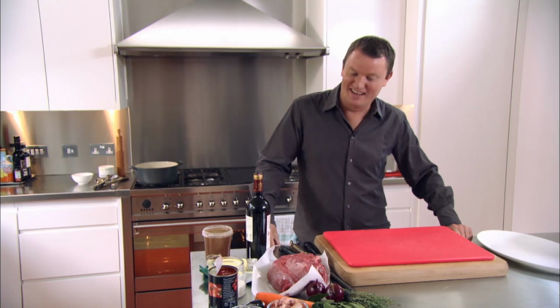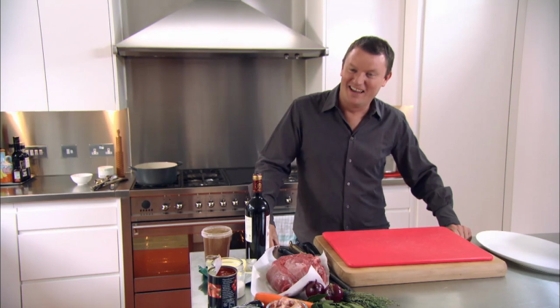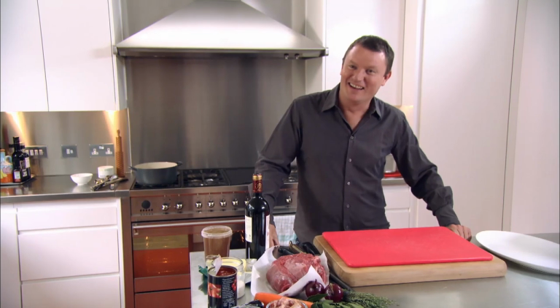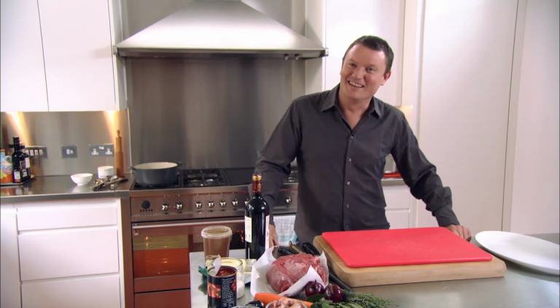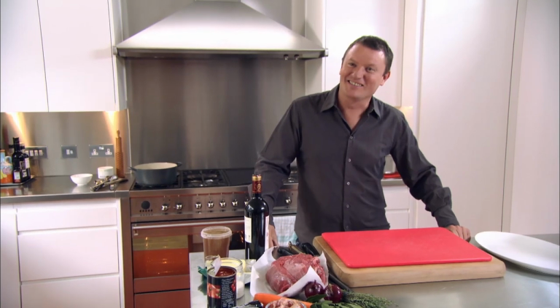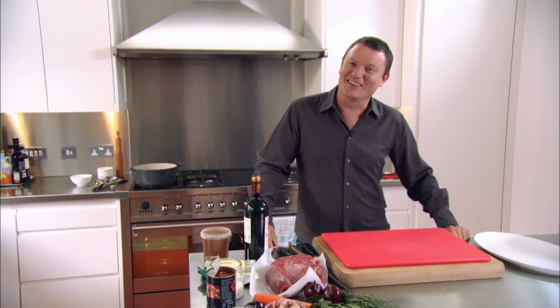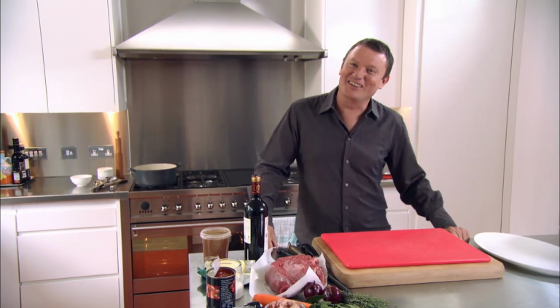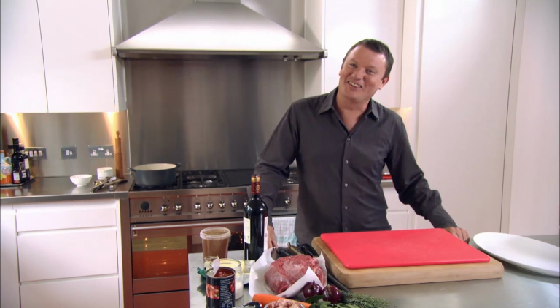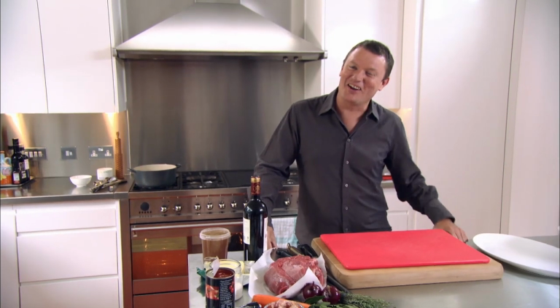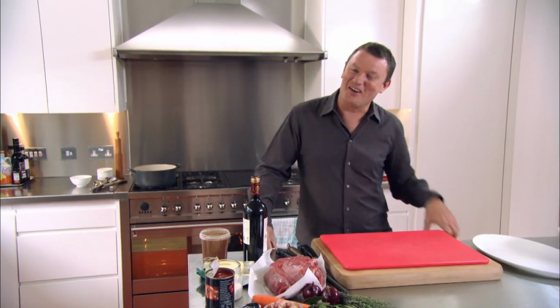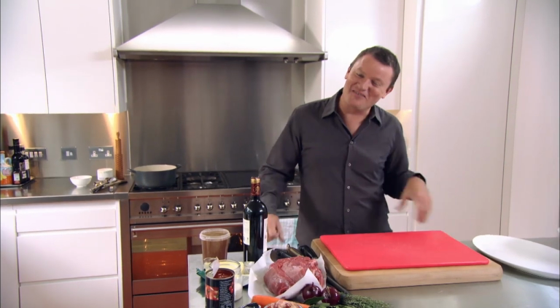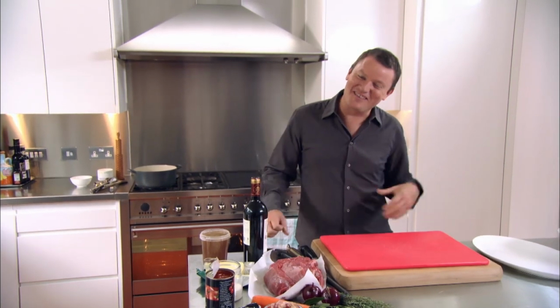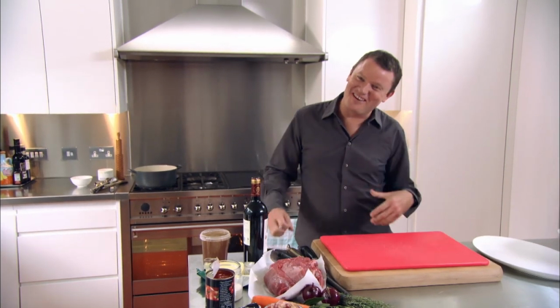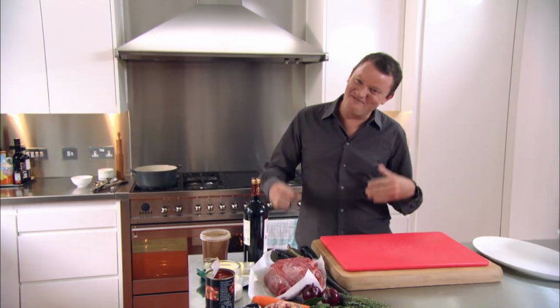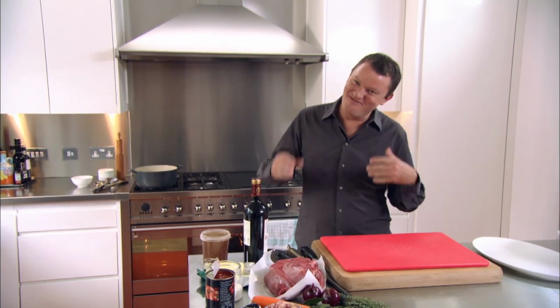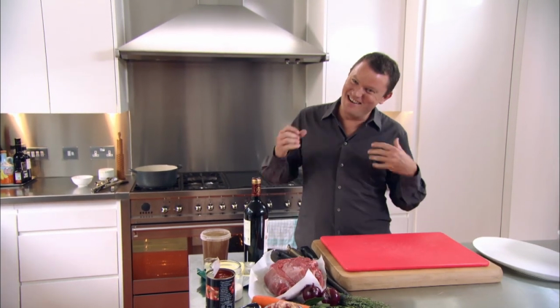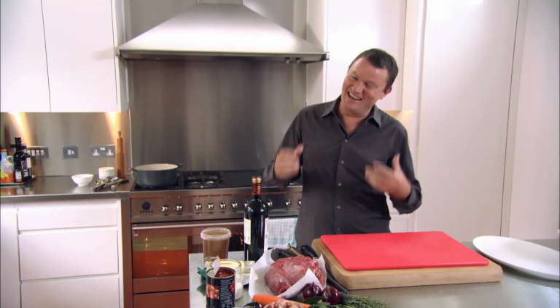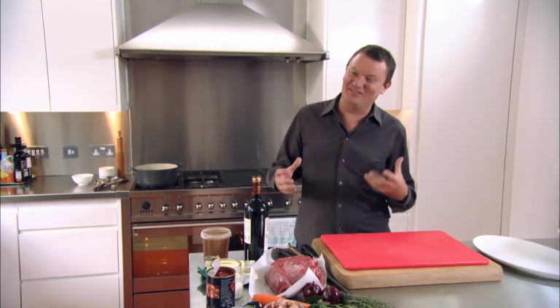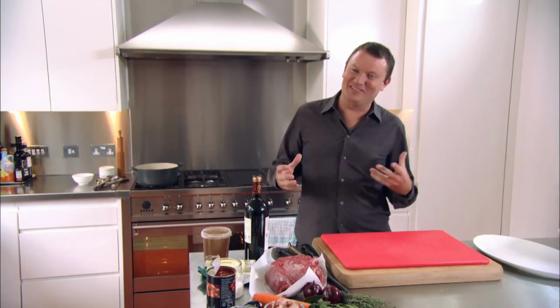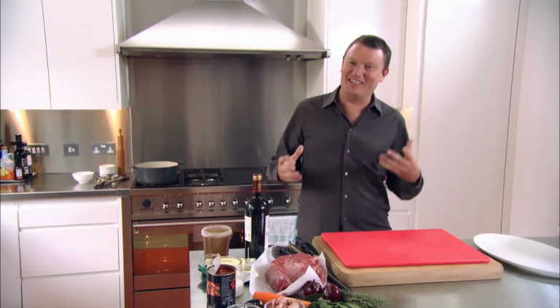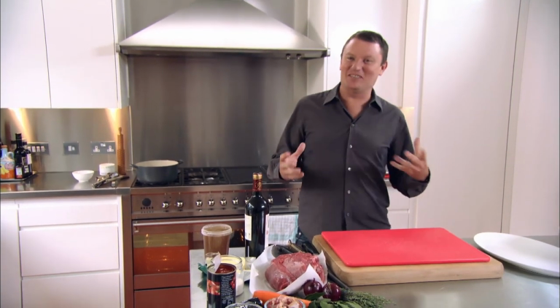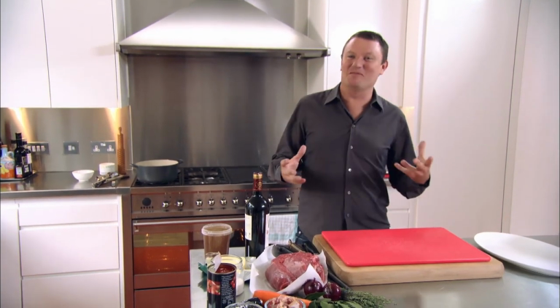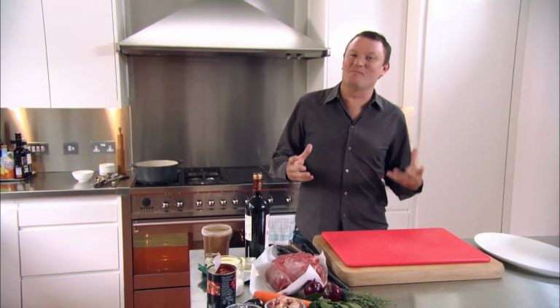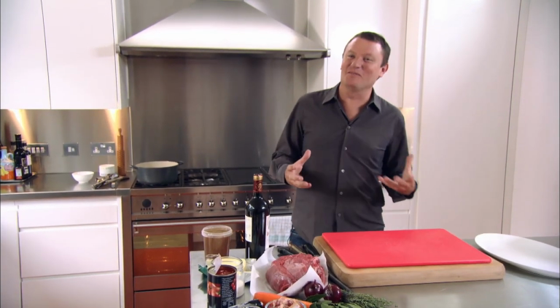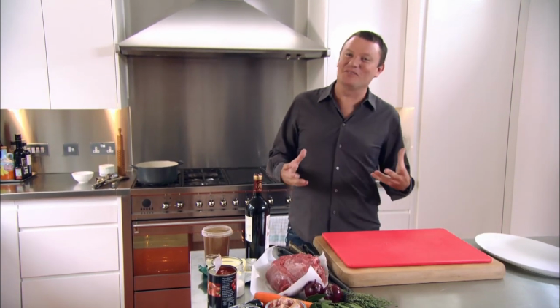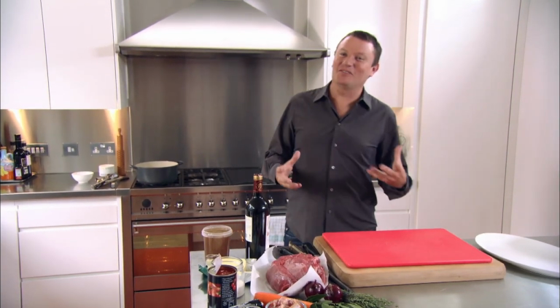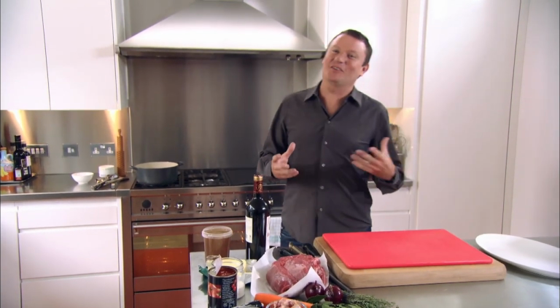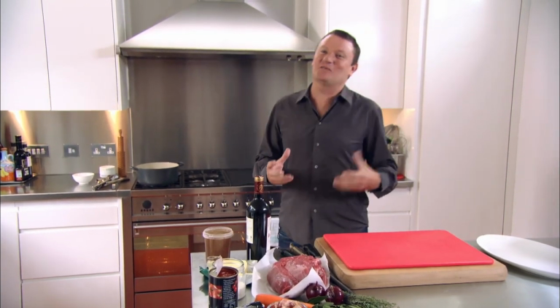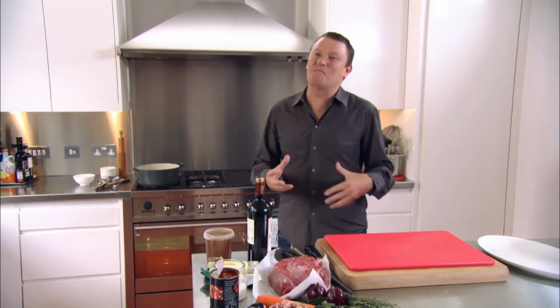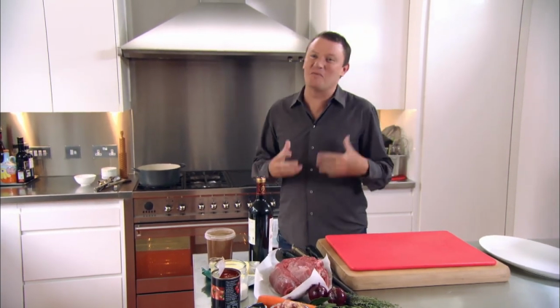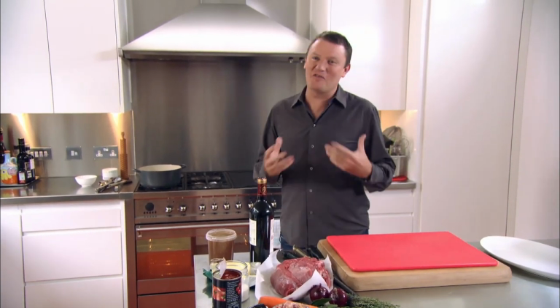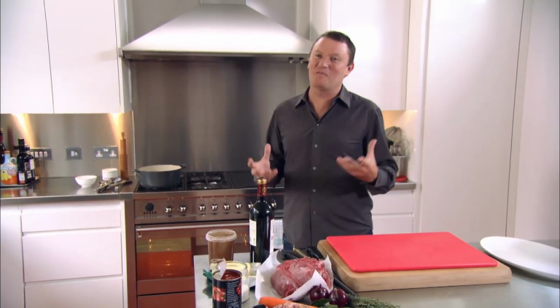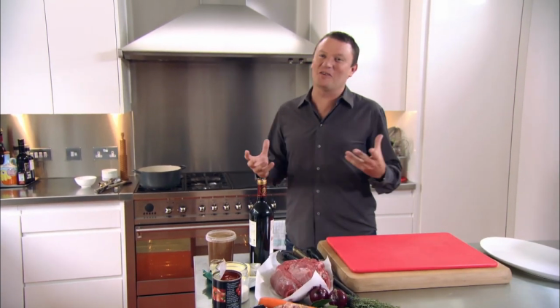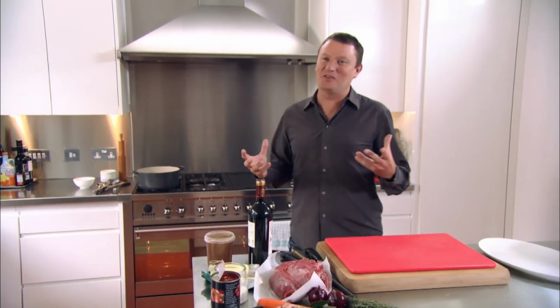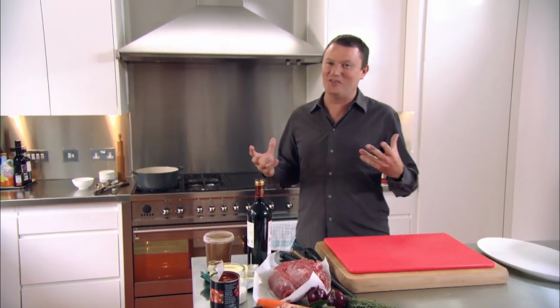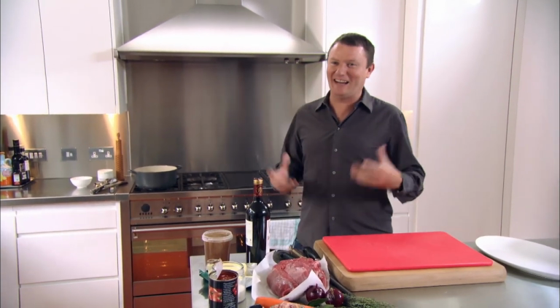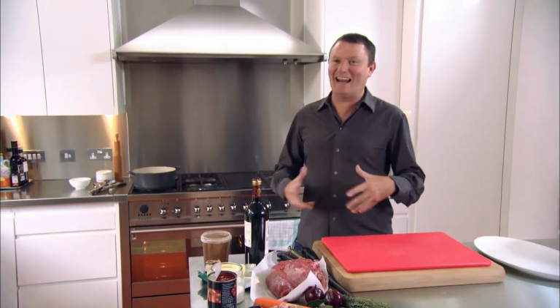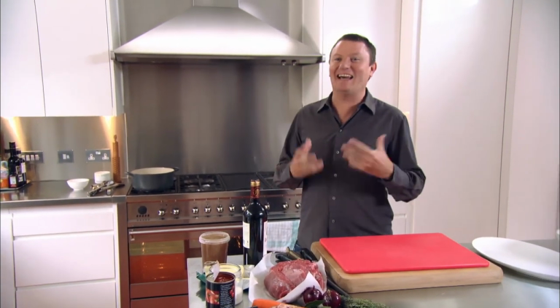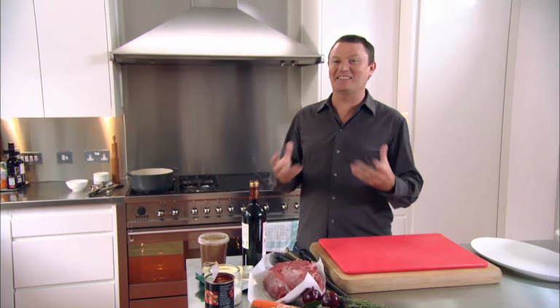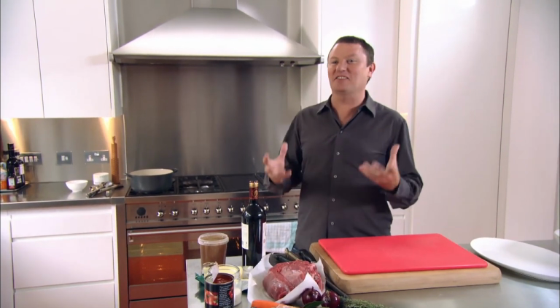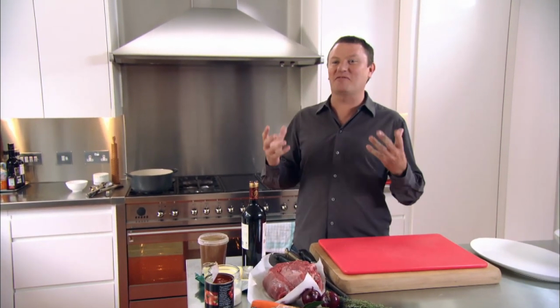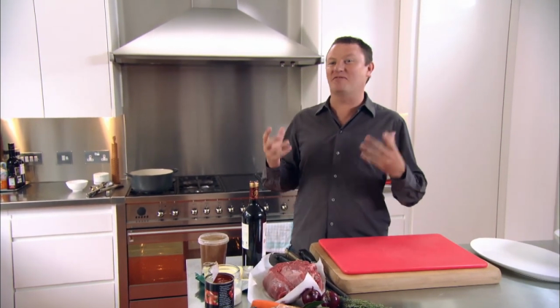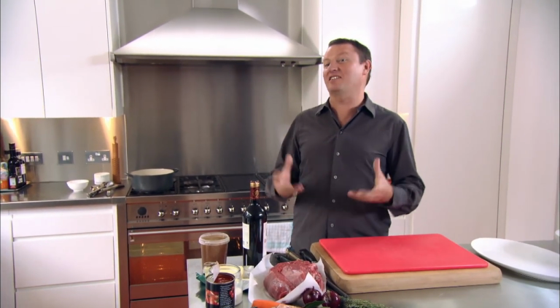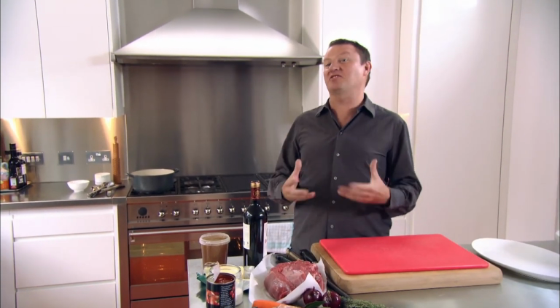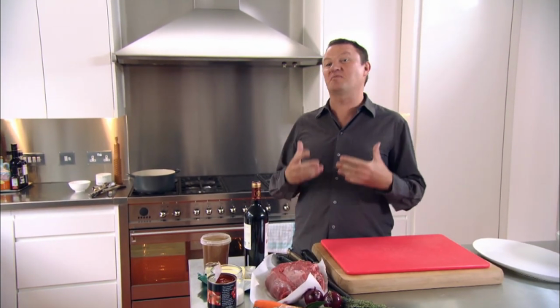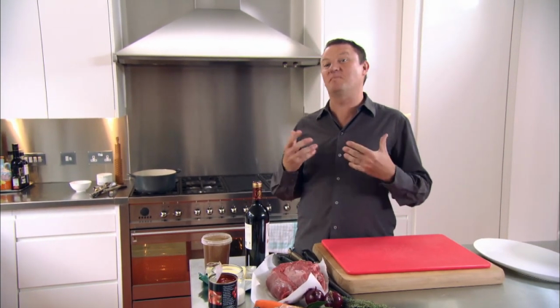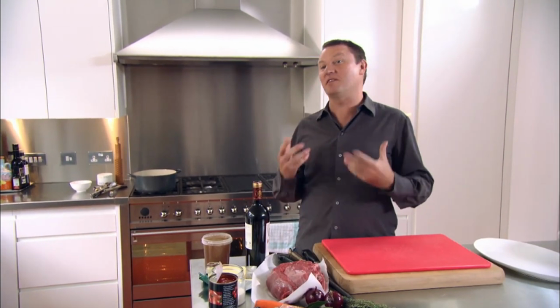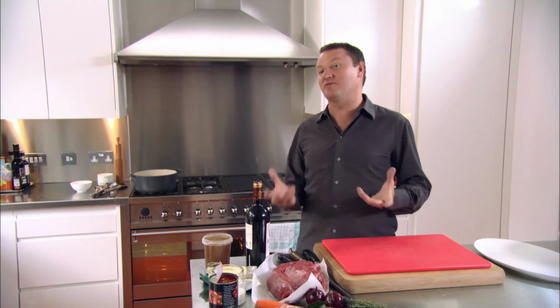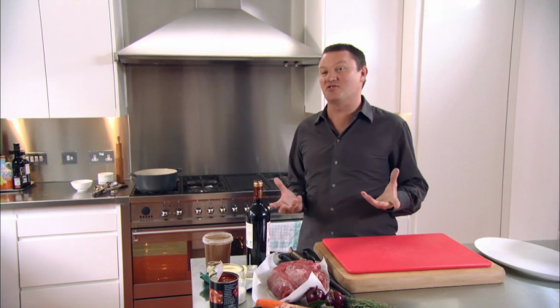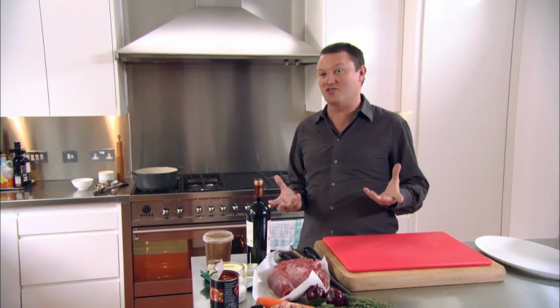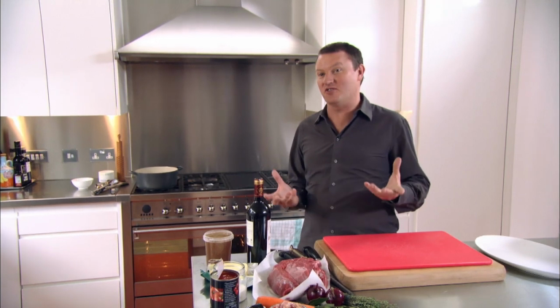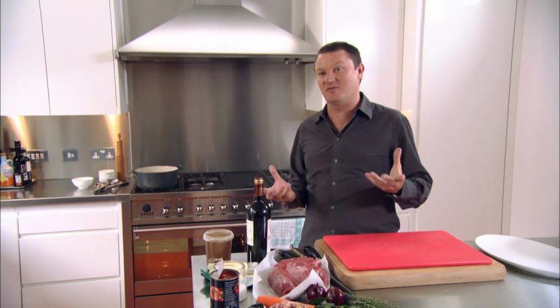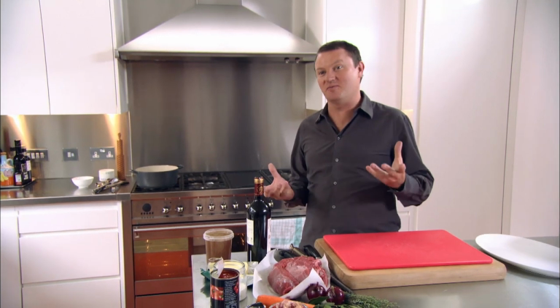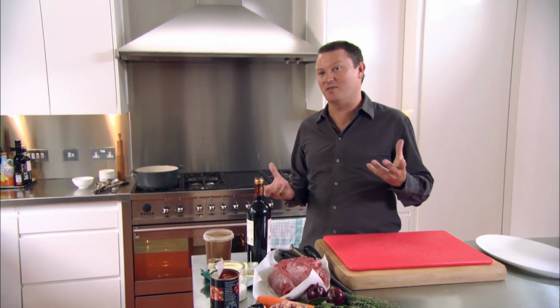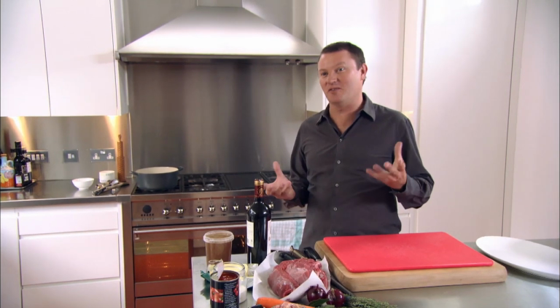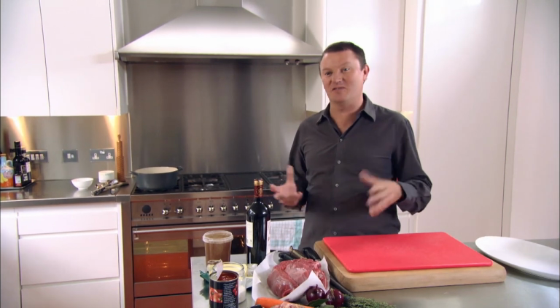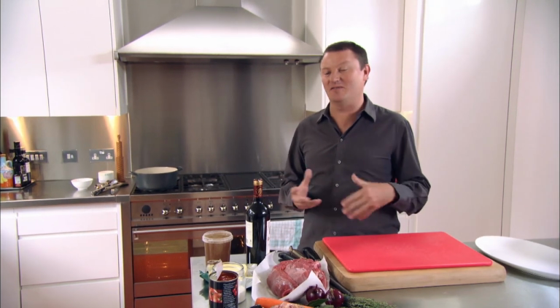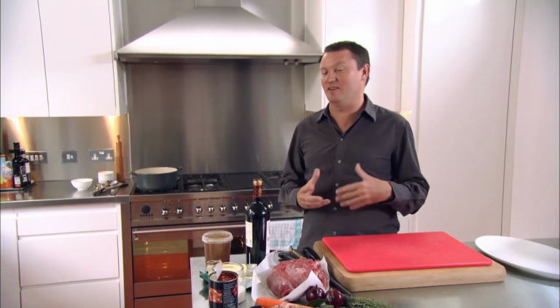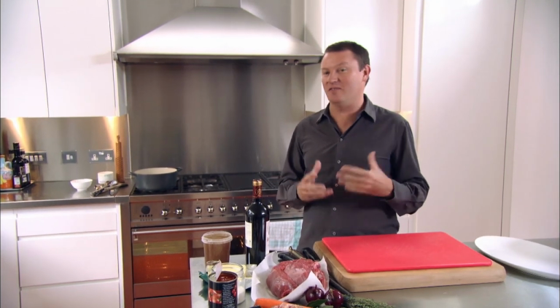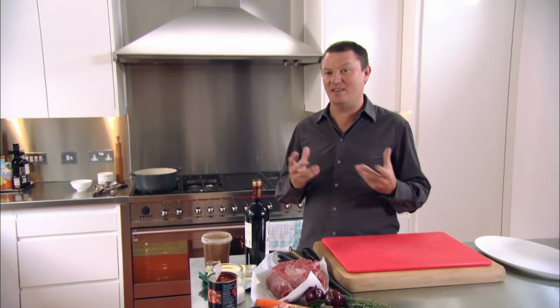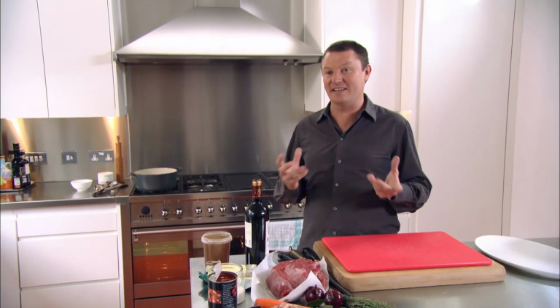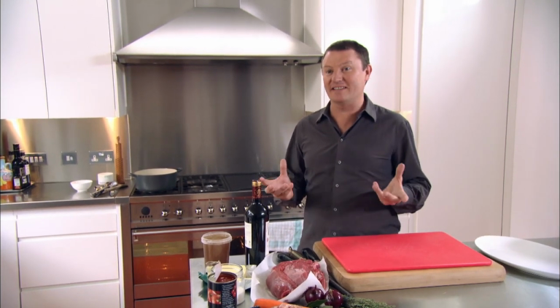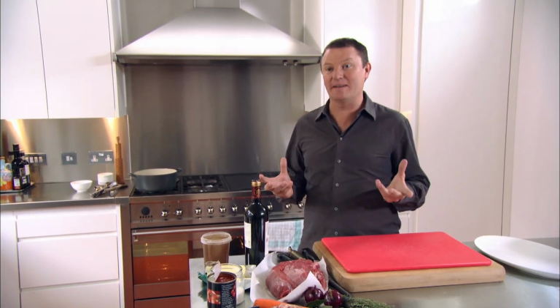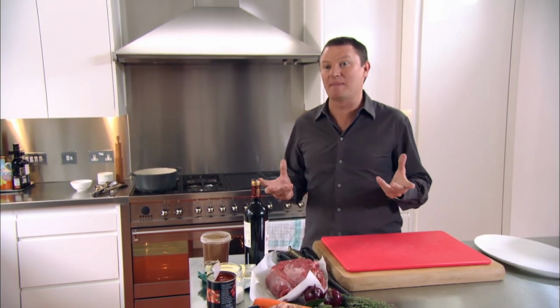I'm going to cook a really lovely dish my mum used to cook. It's a boeuf bourguignon, a classic French beef stew with lots of lovely things in it.